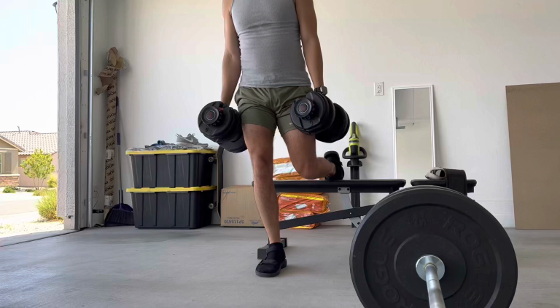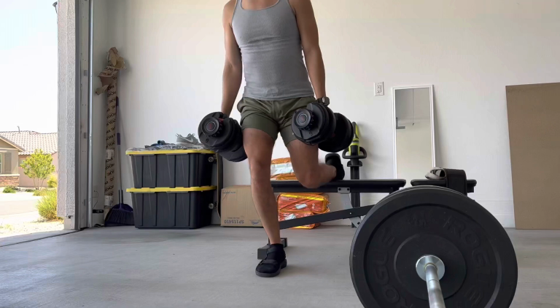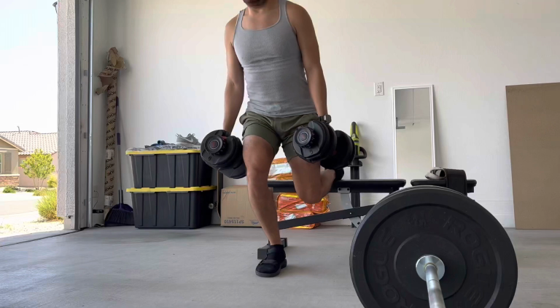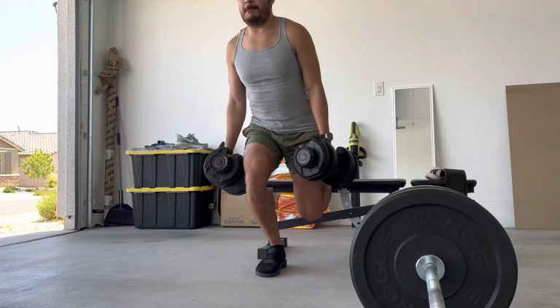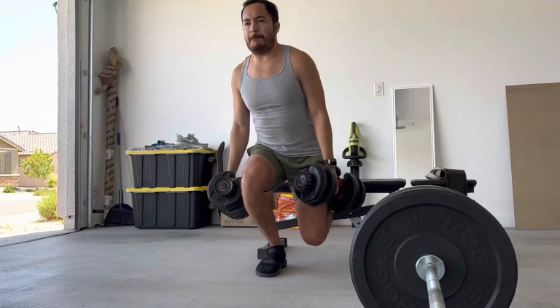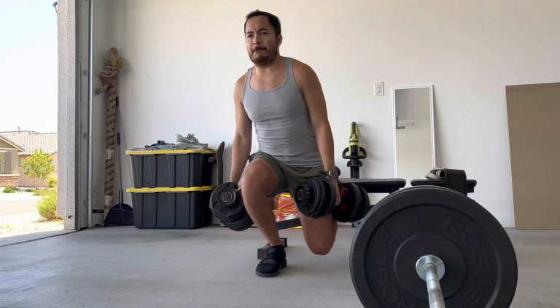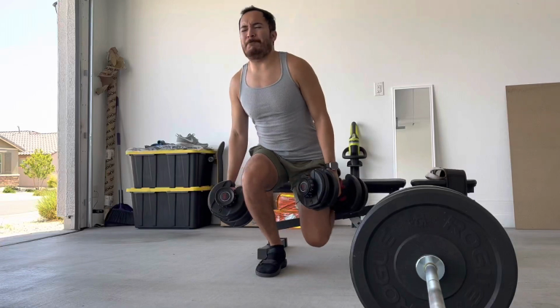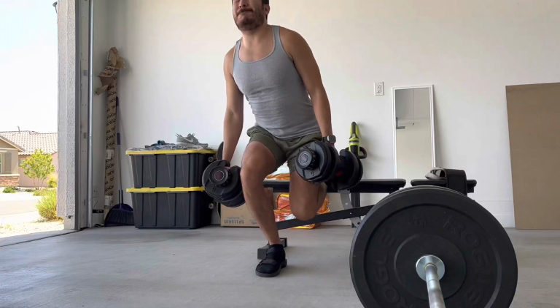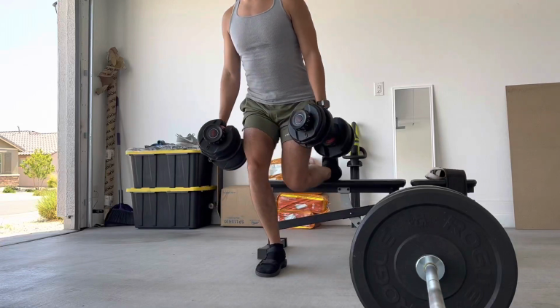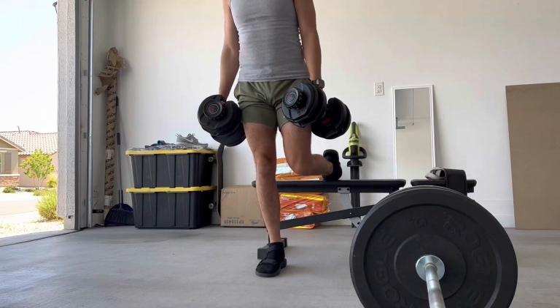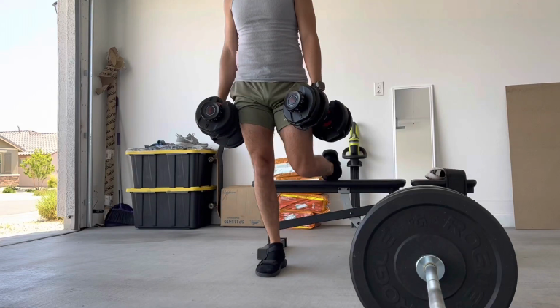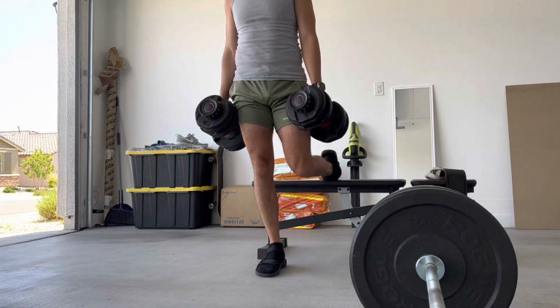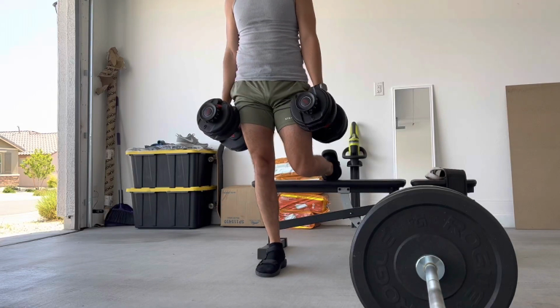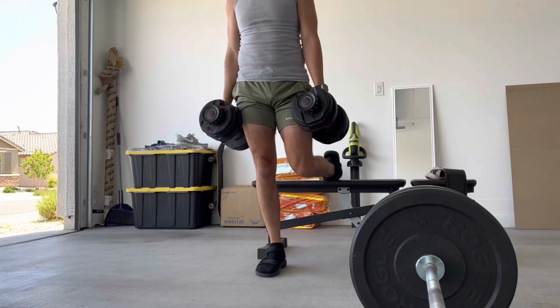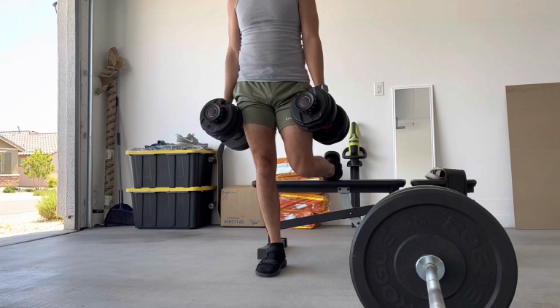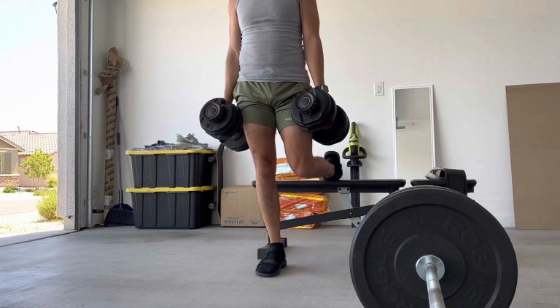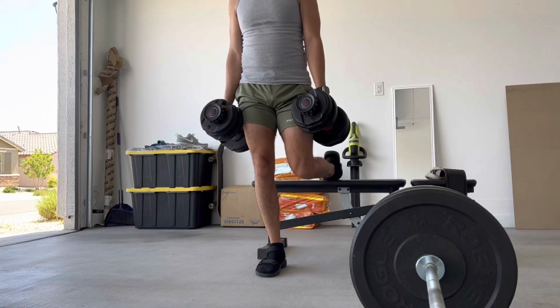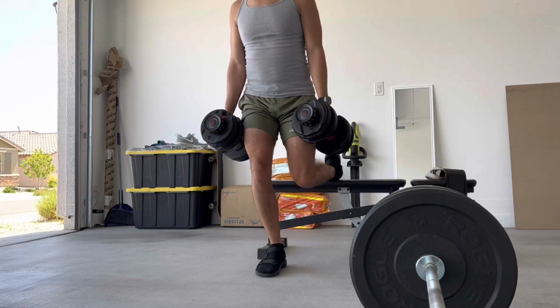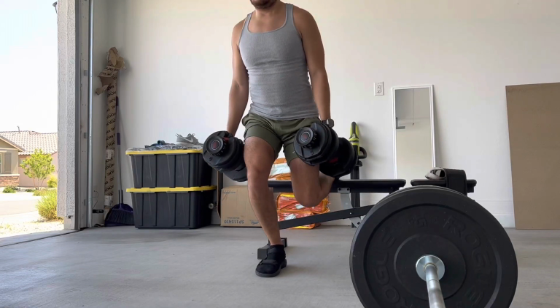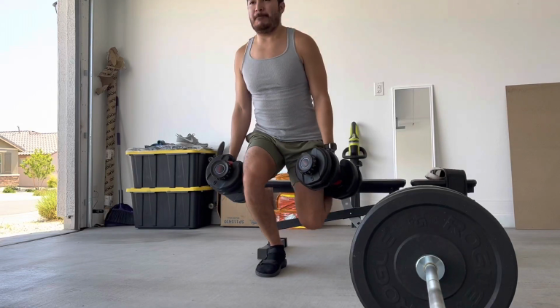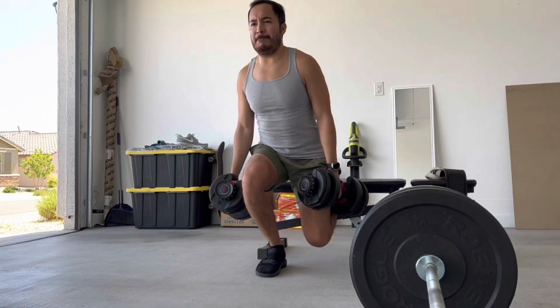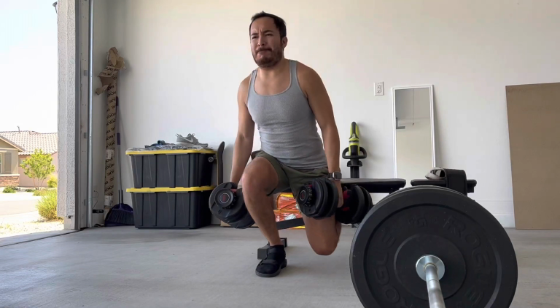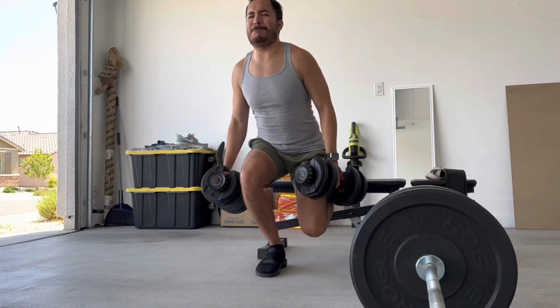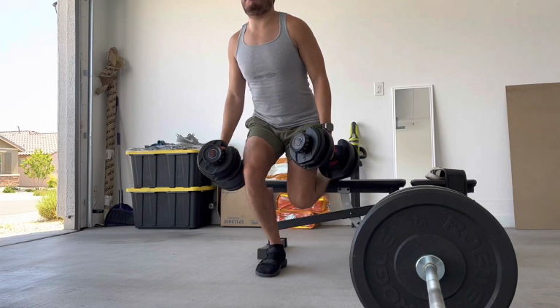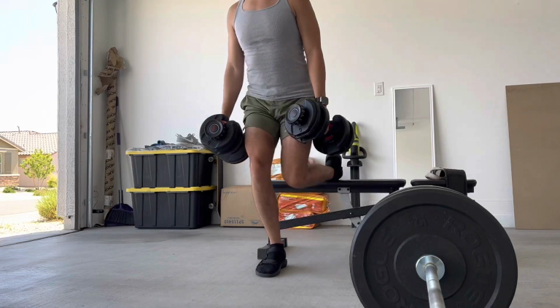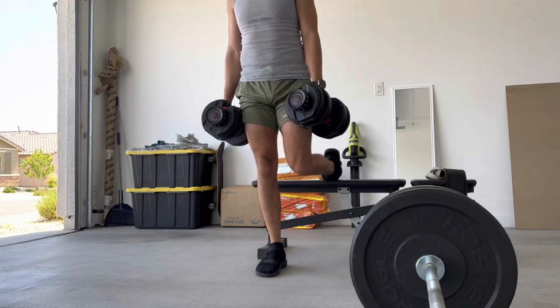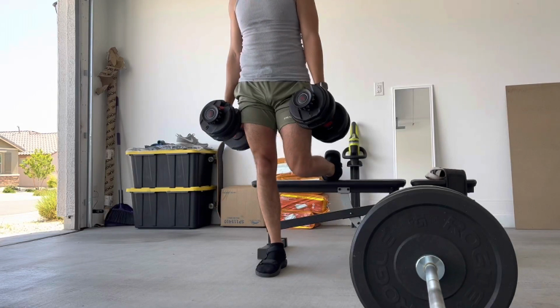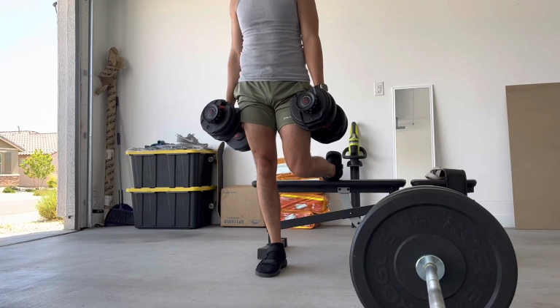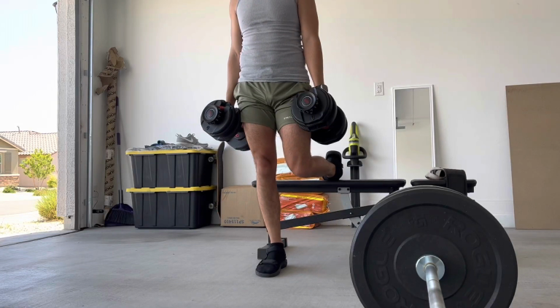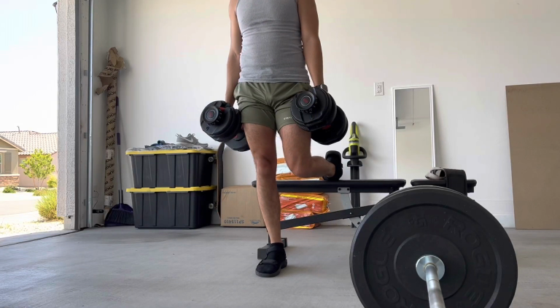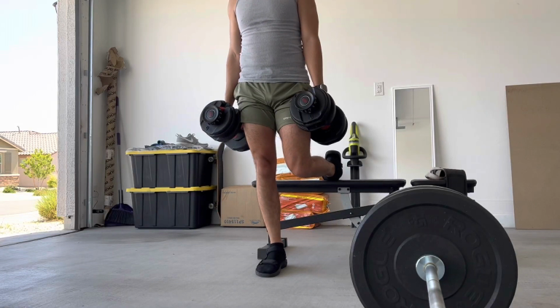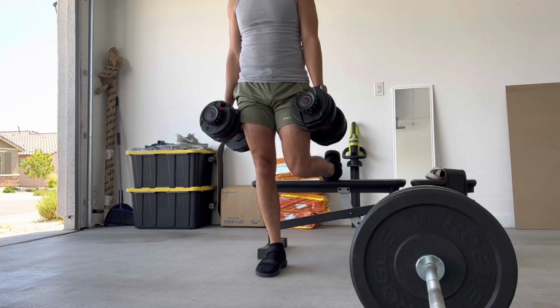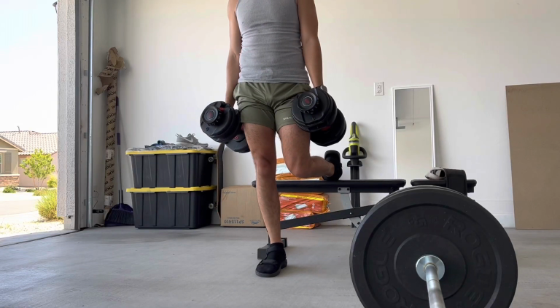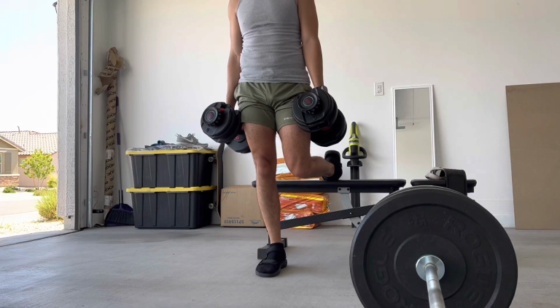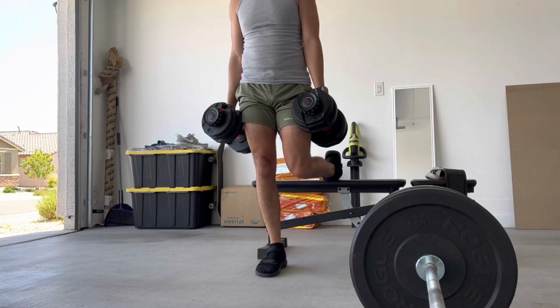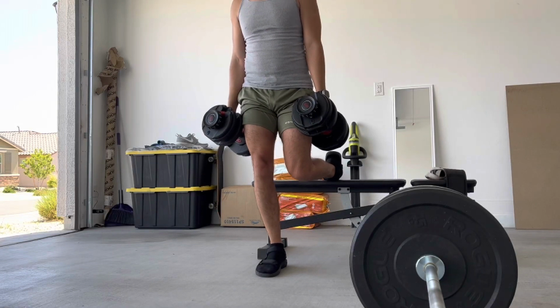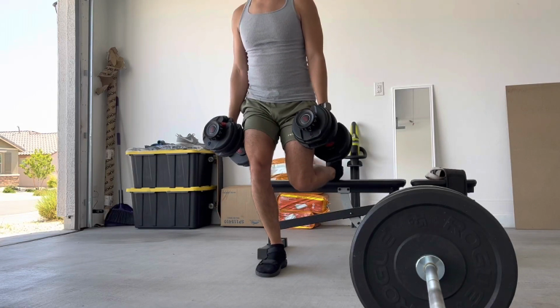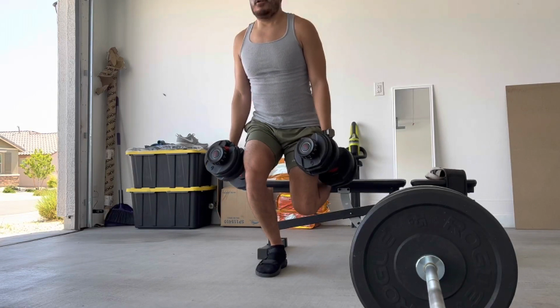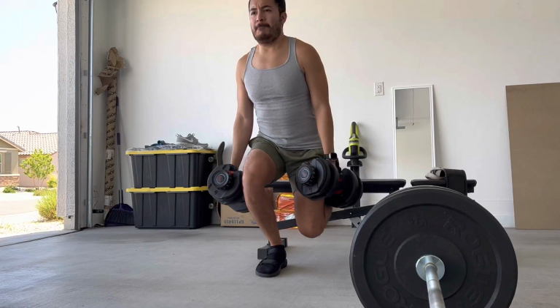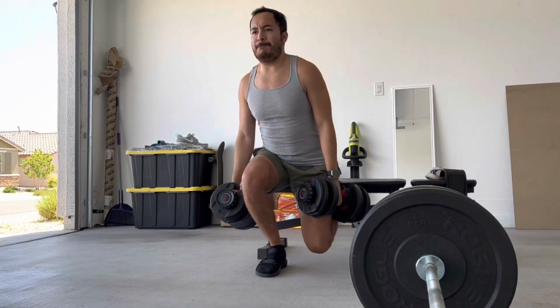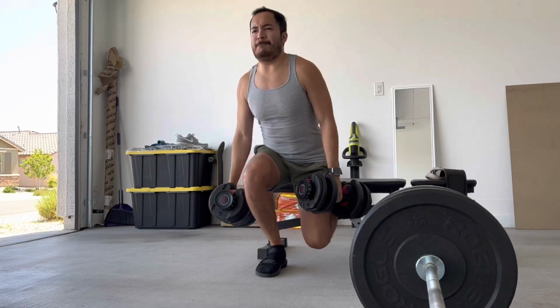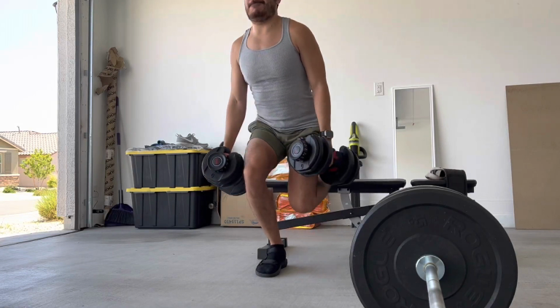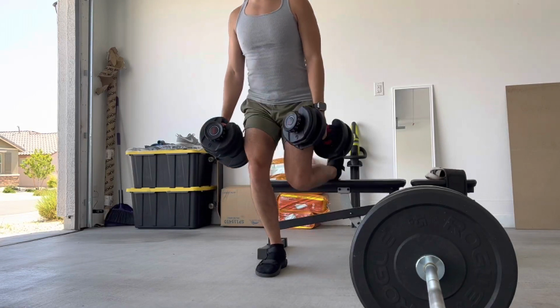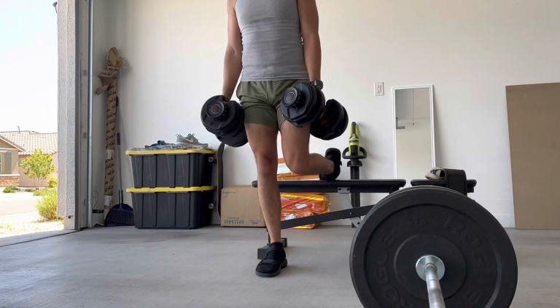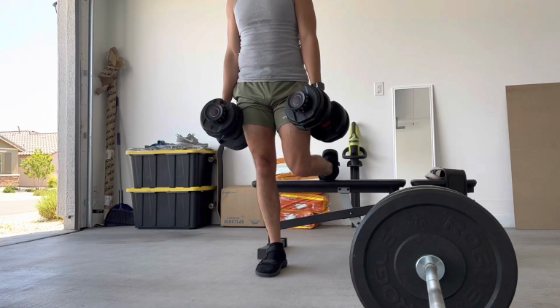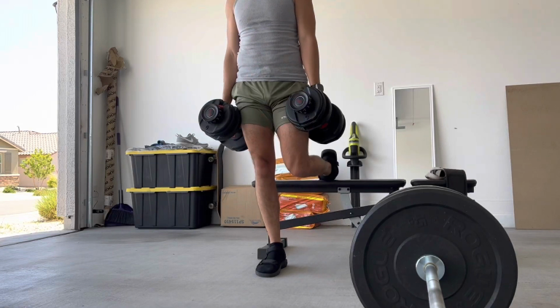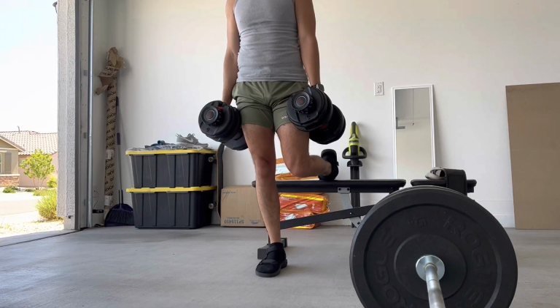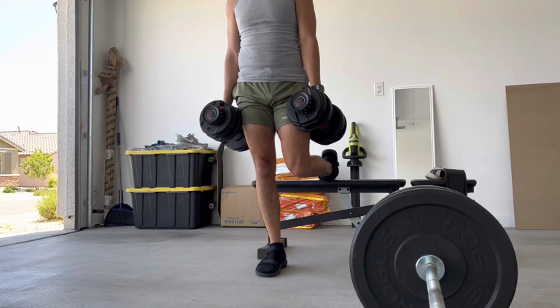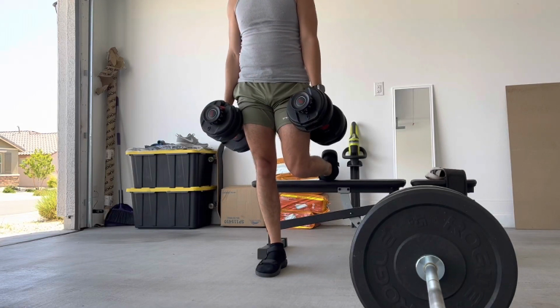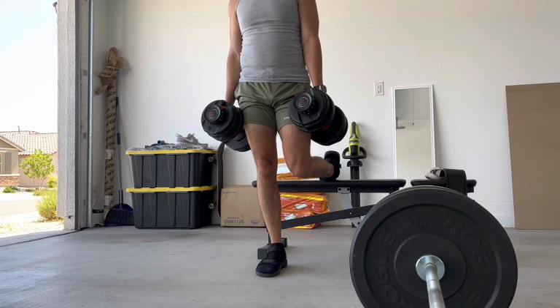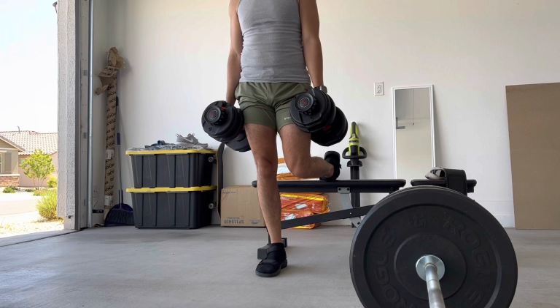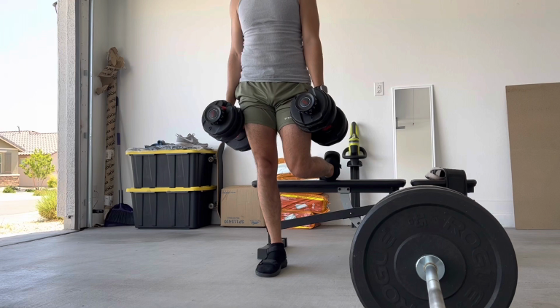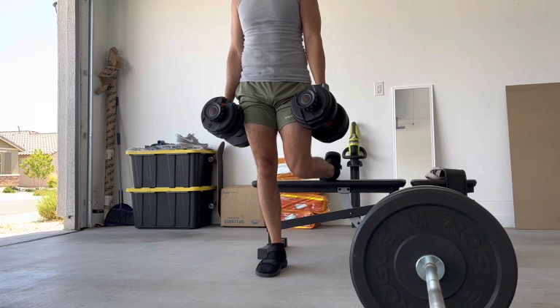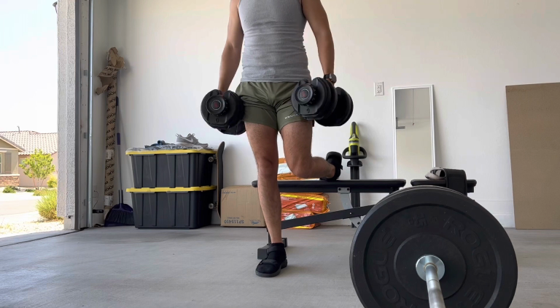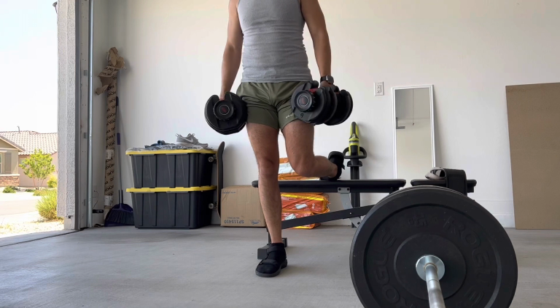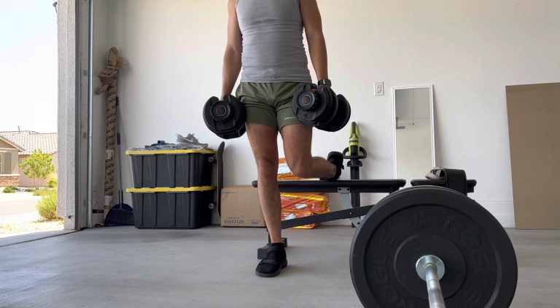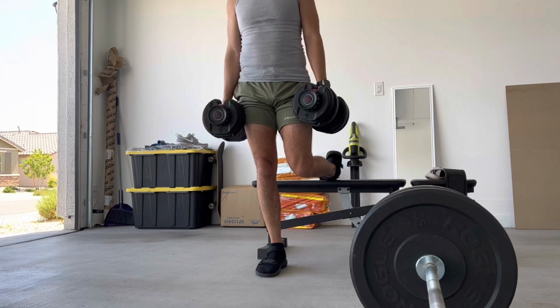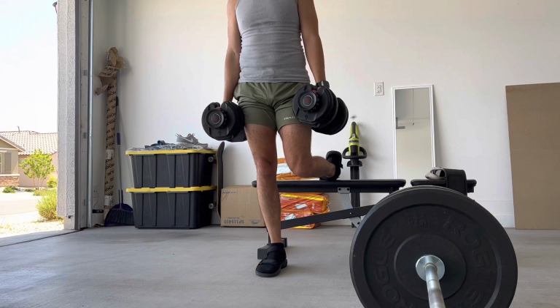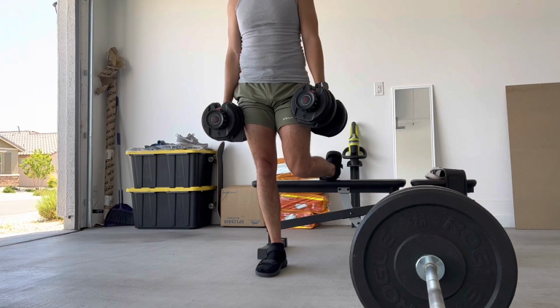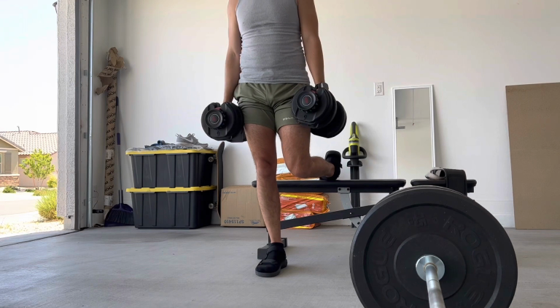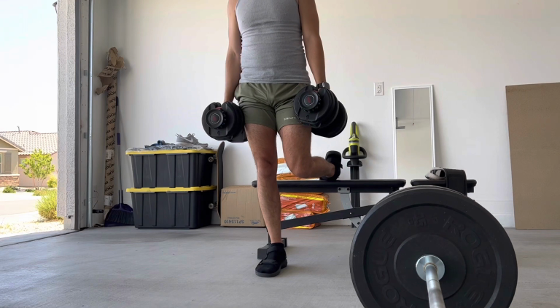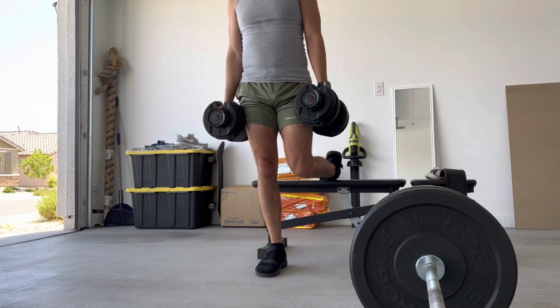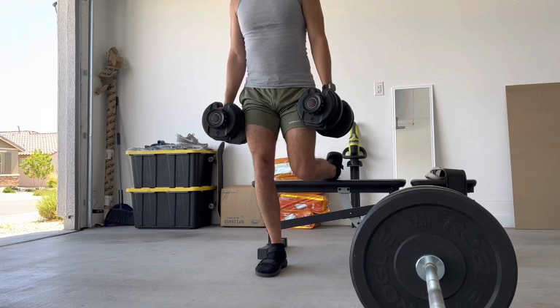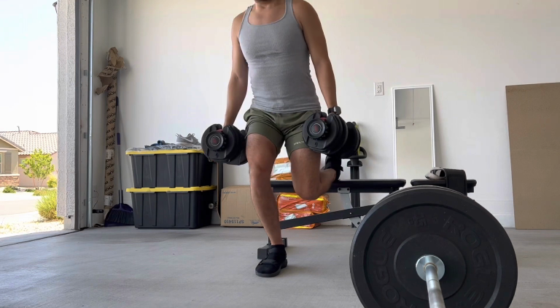Today's day 138 and we have — I don't know what to call this day, it's like legs plus deadlifts.